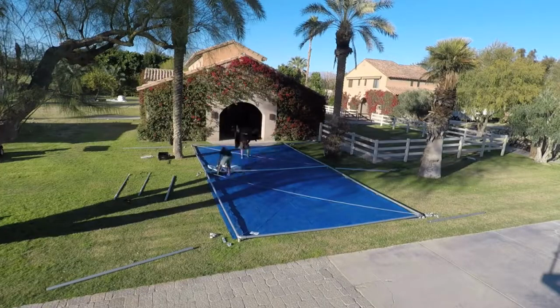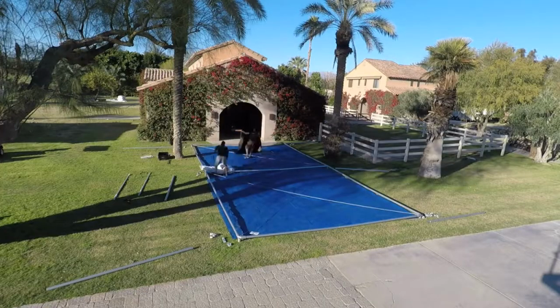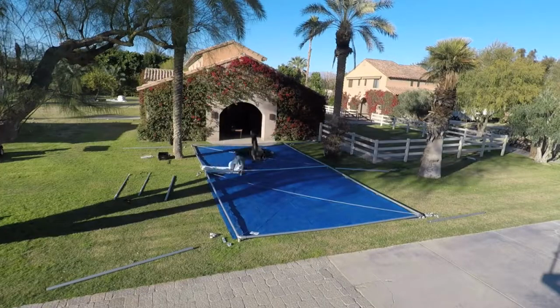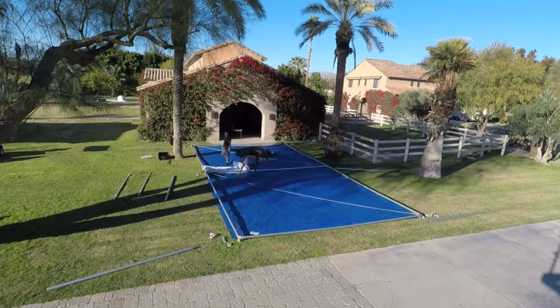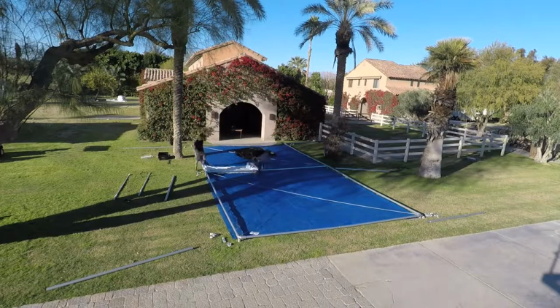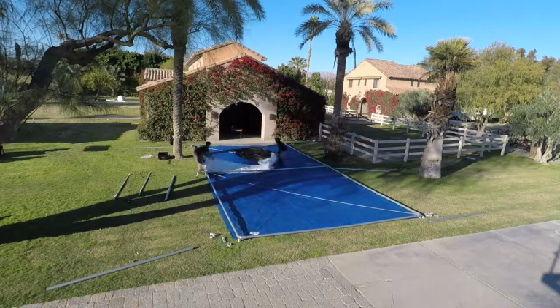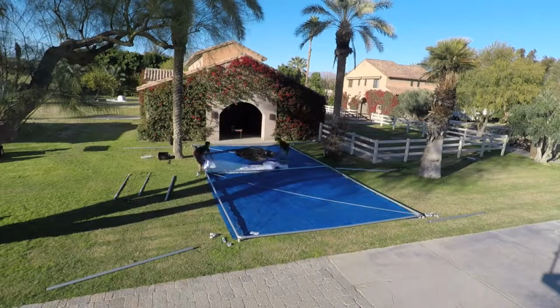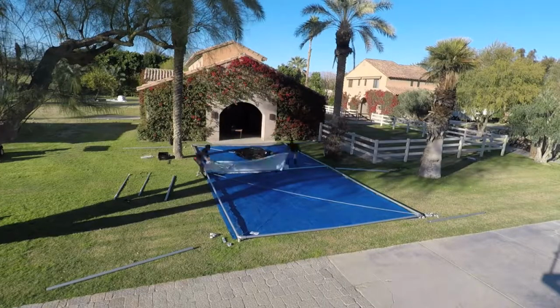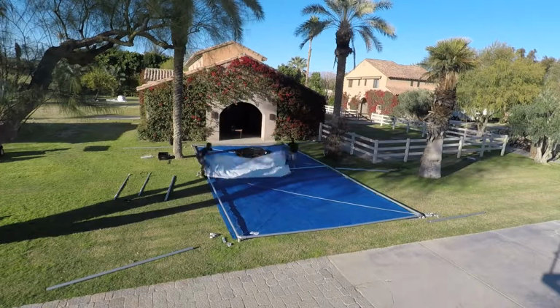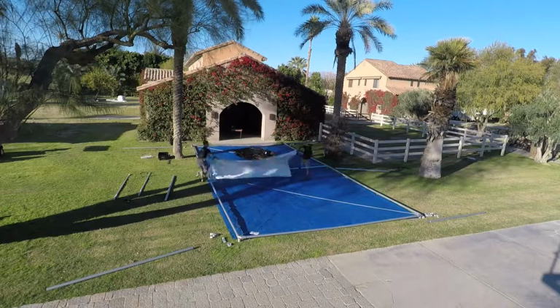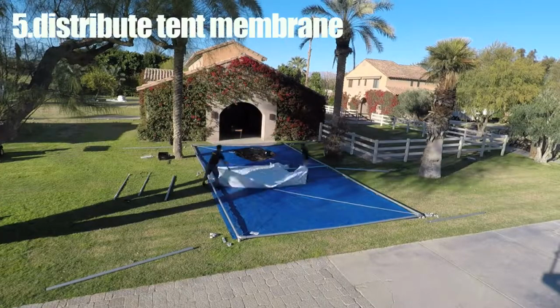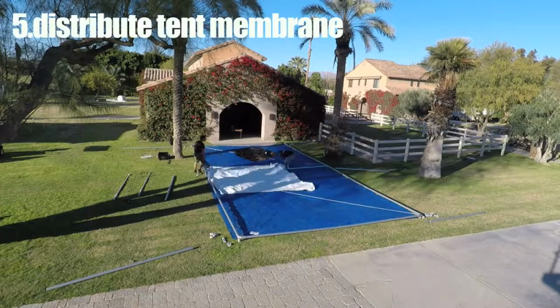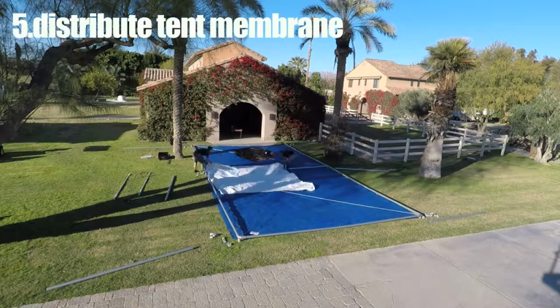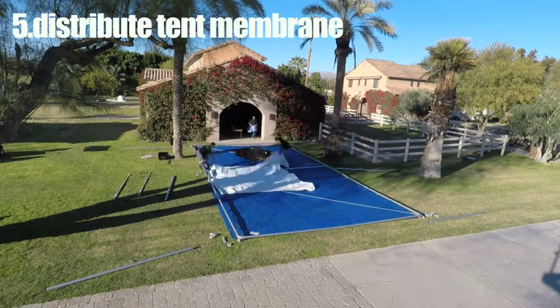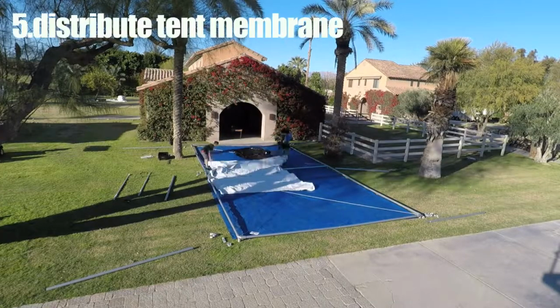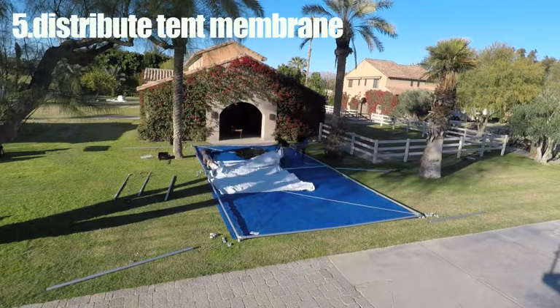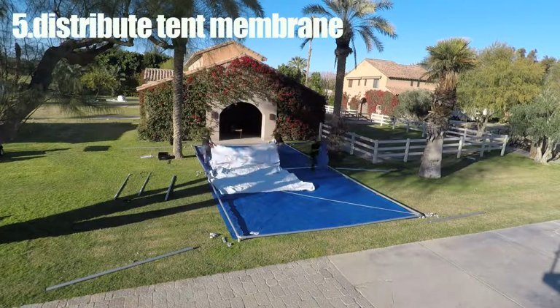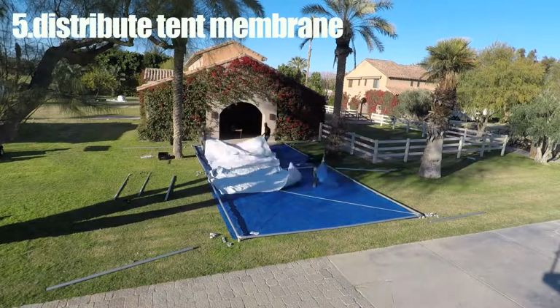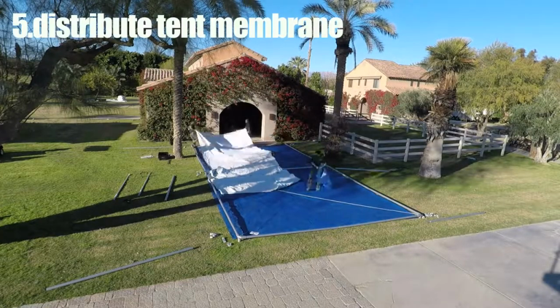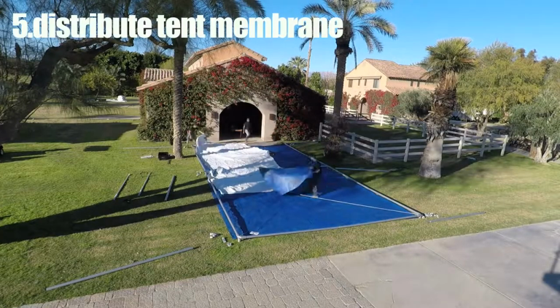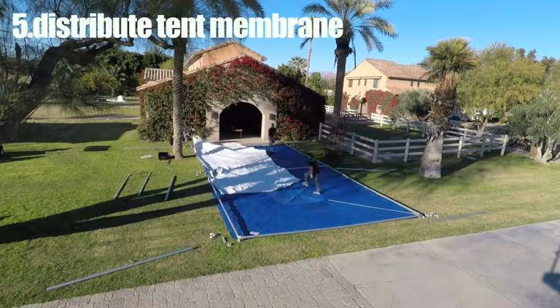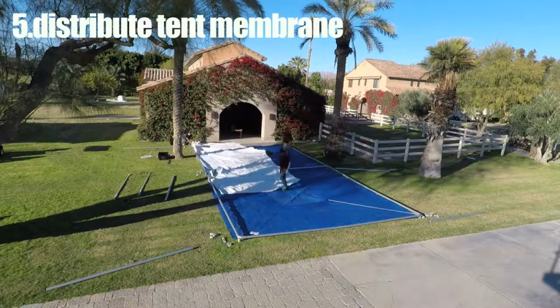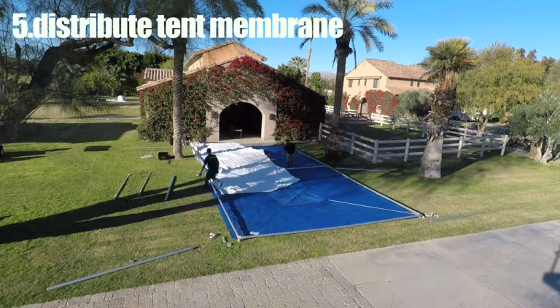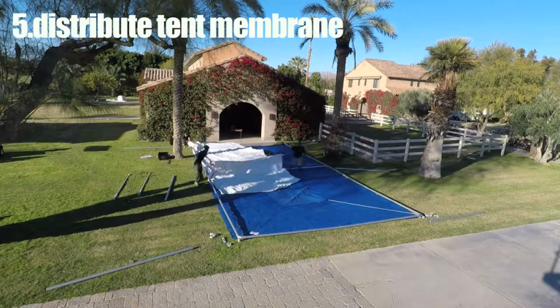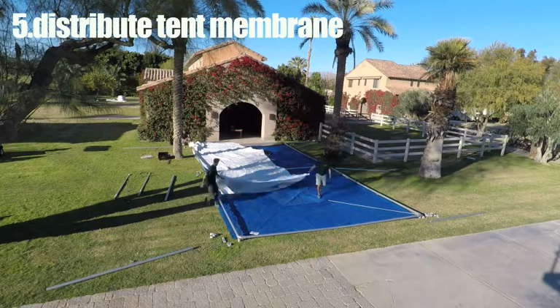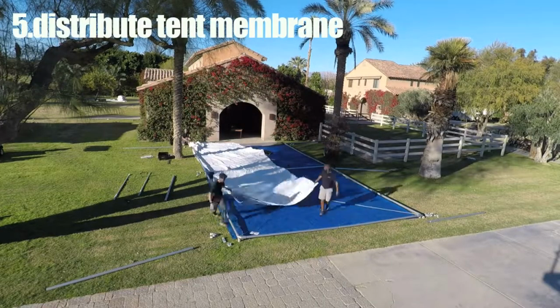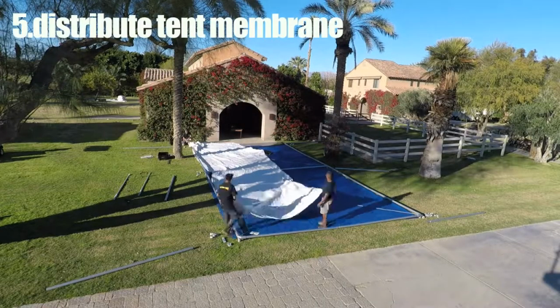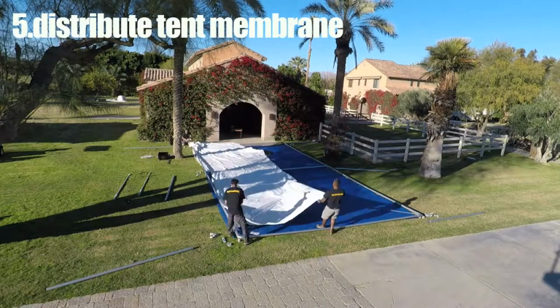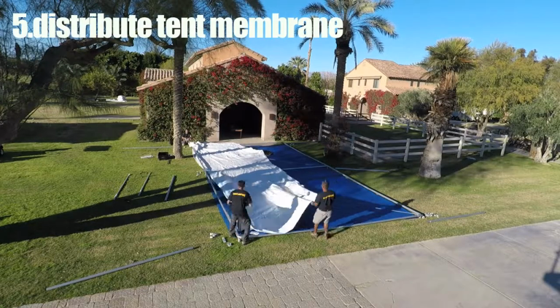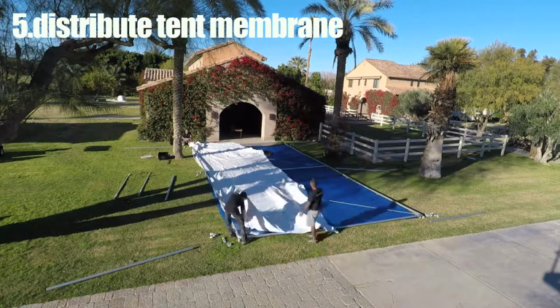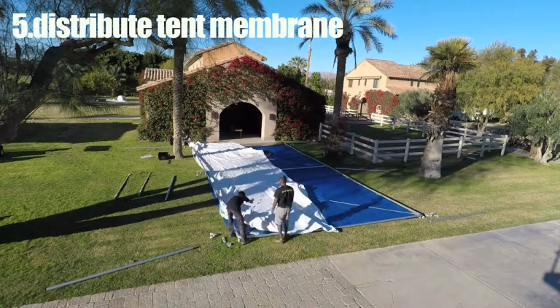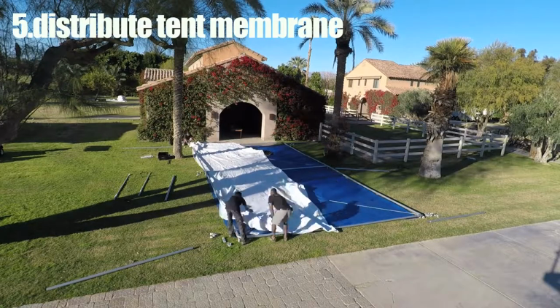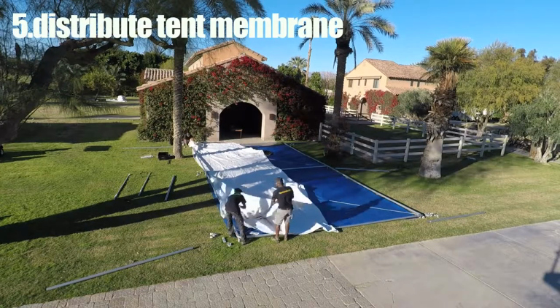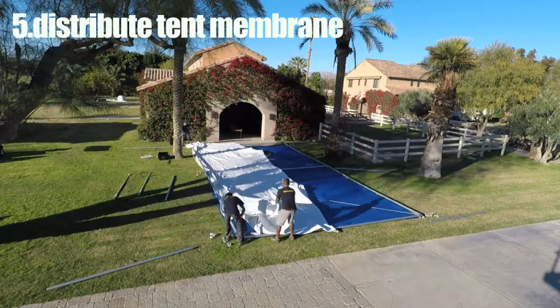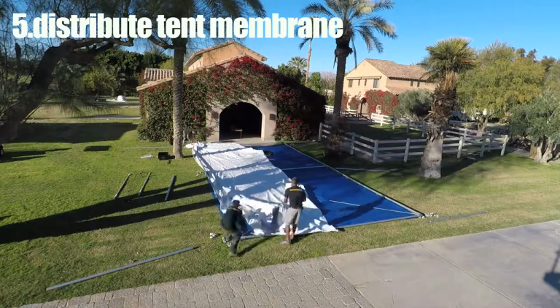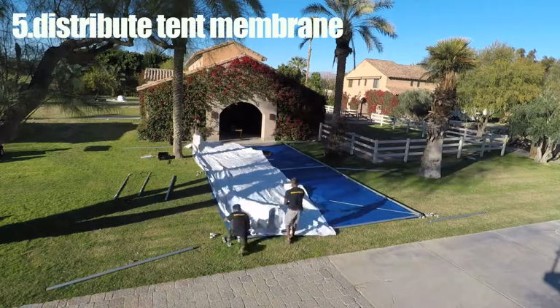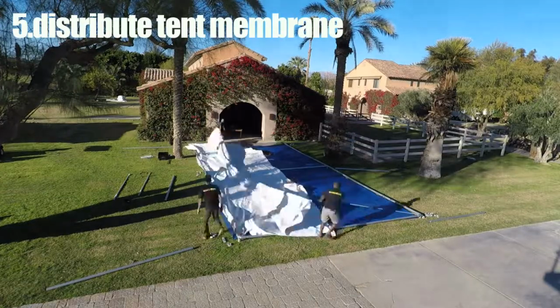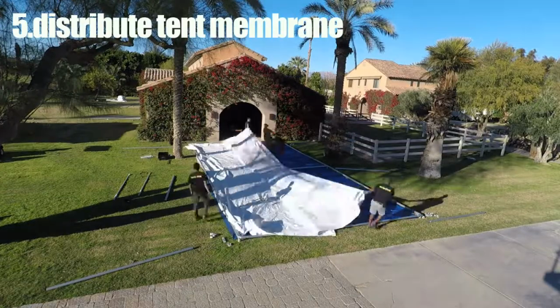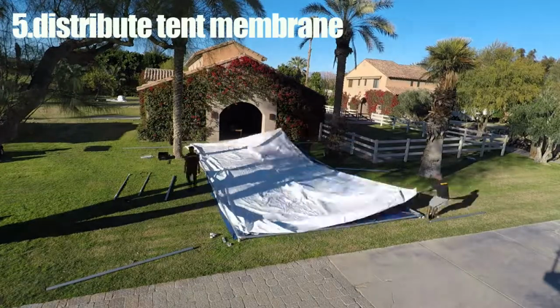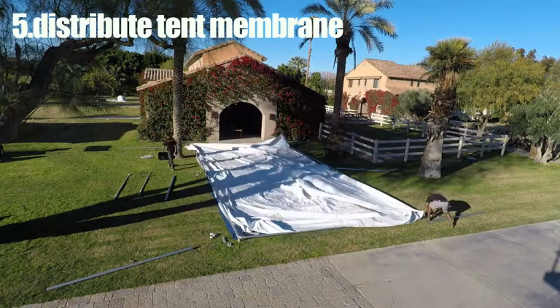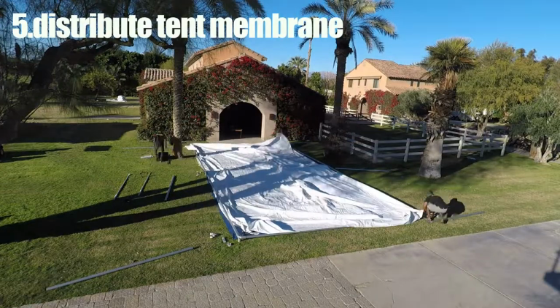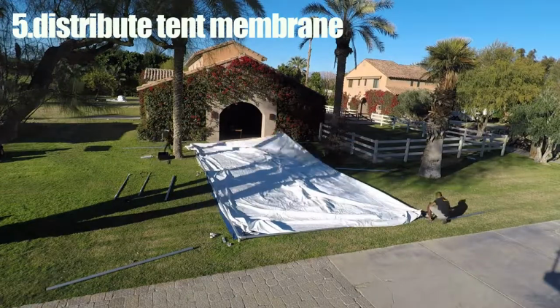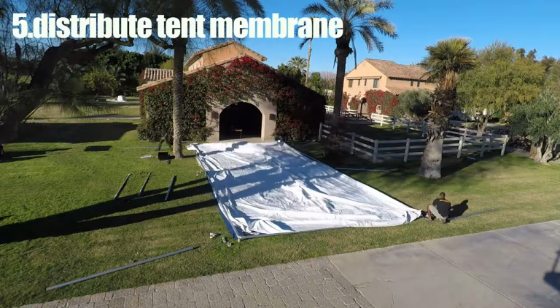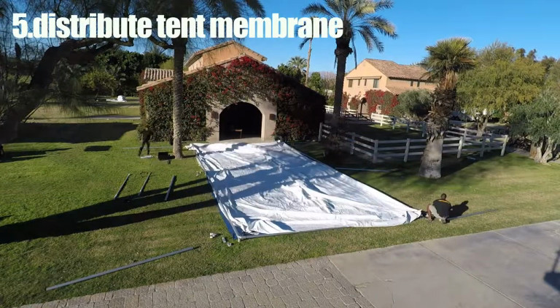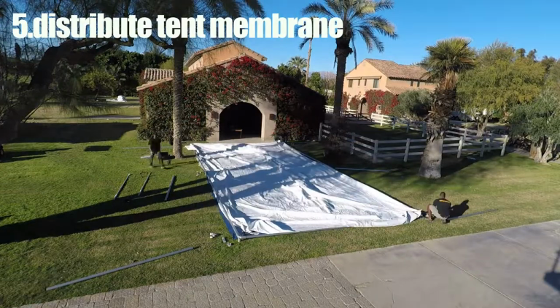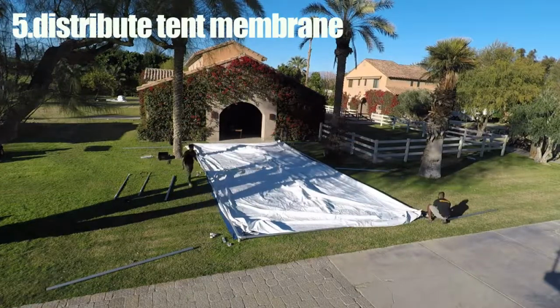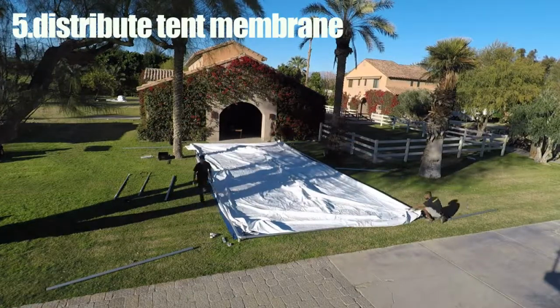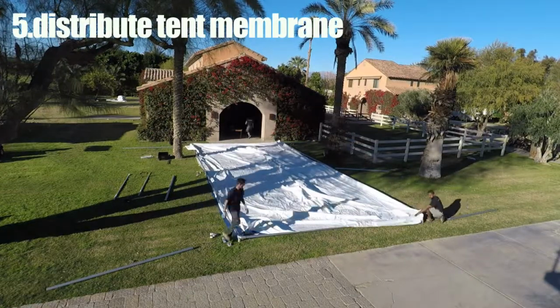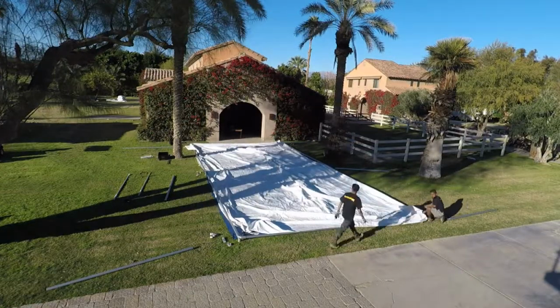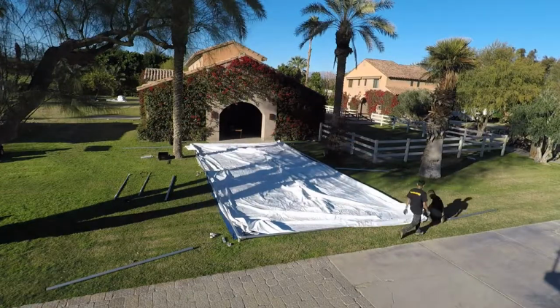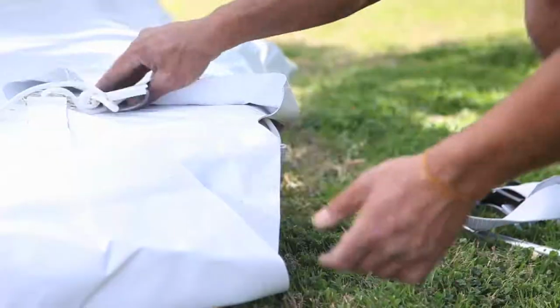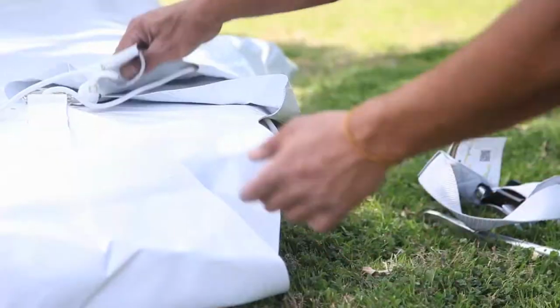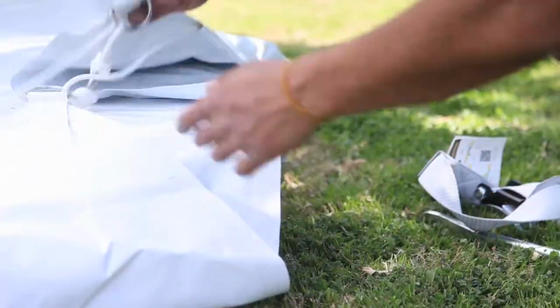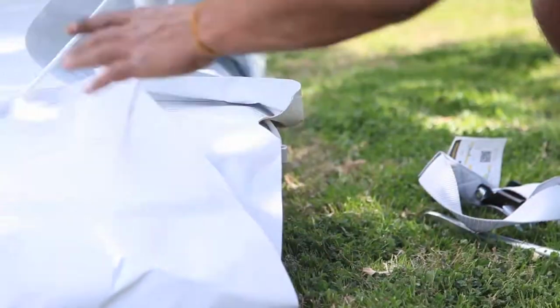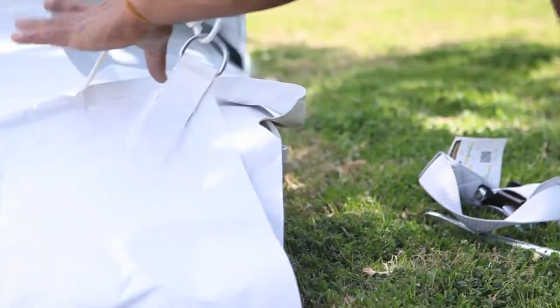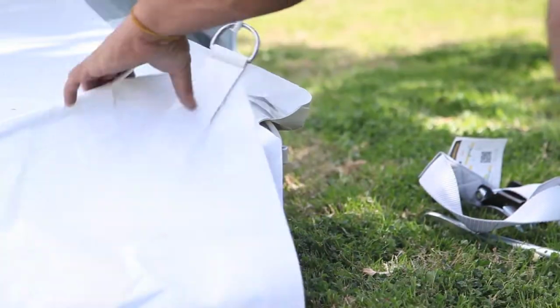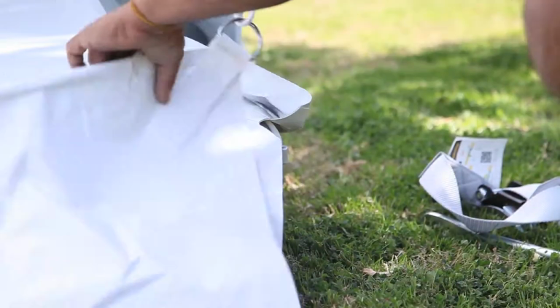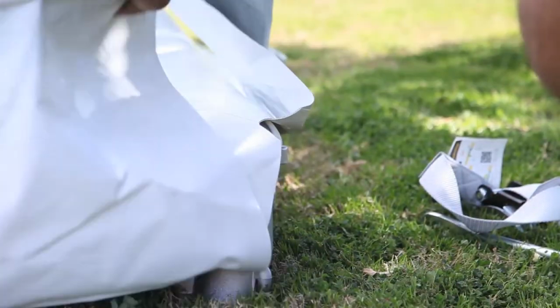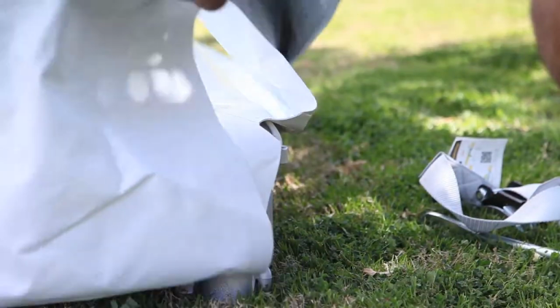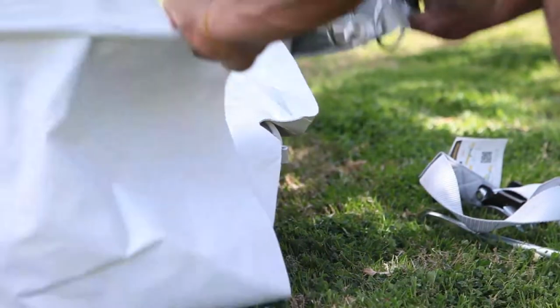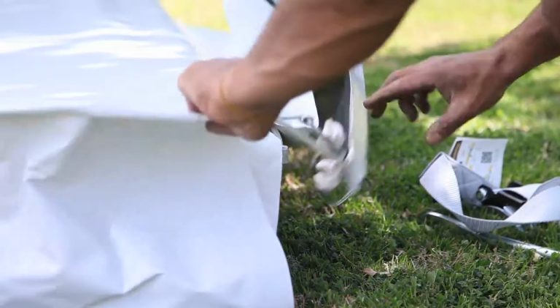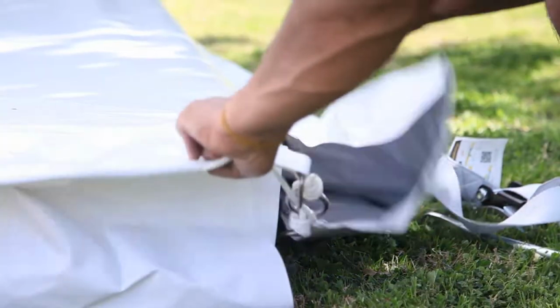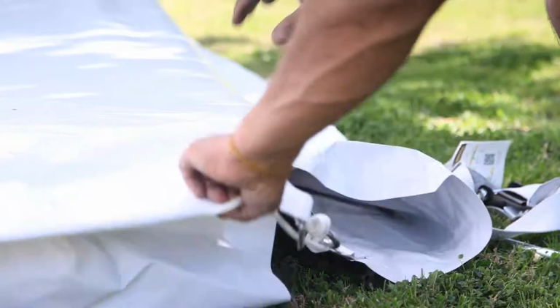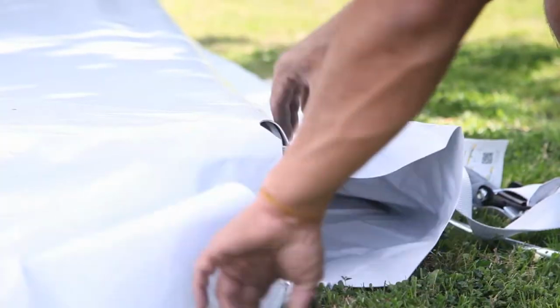Distribute the tent membrane between each corner casting and smooth all four corner patches using a tent tool for the last one.